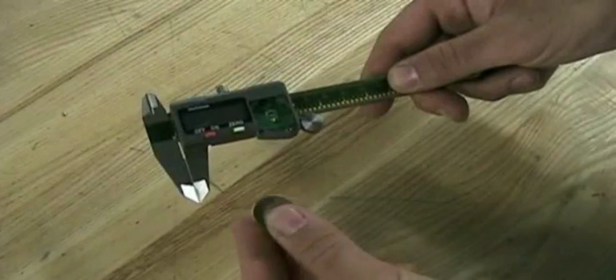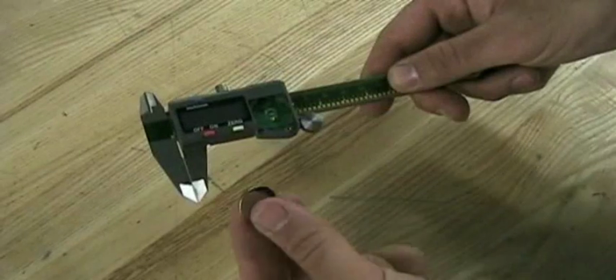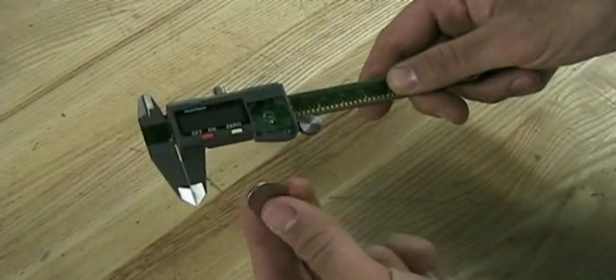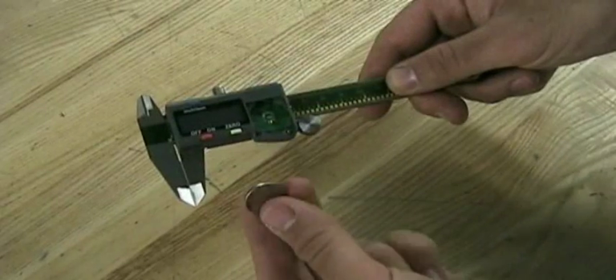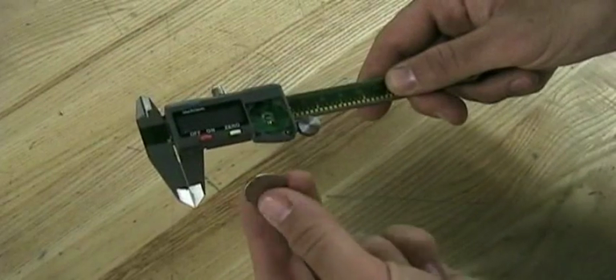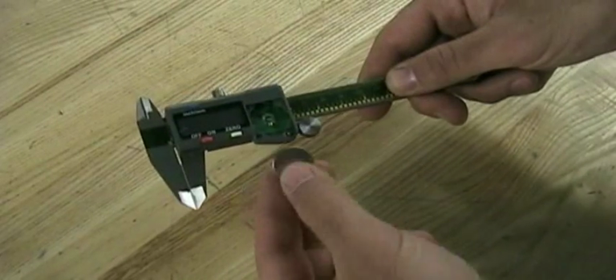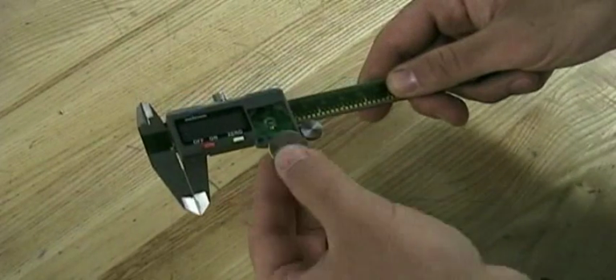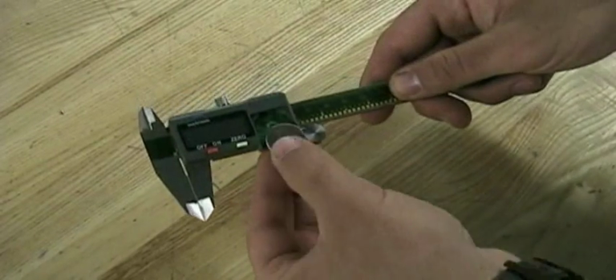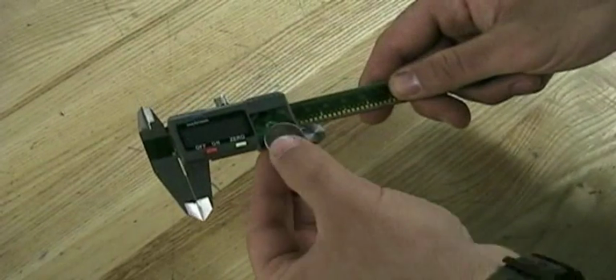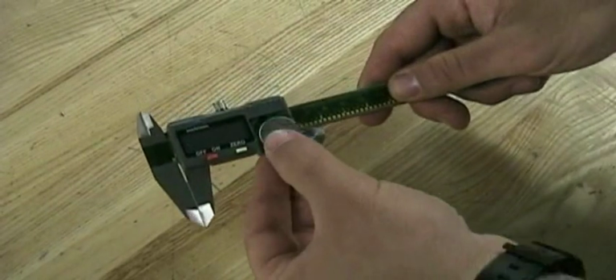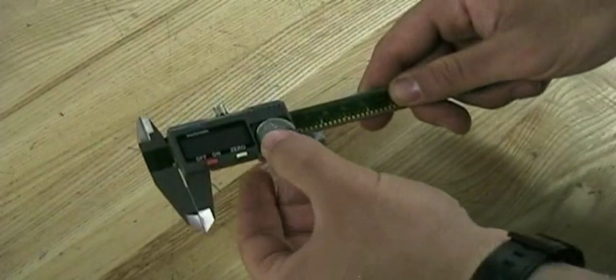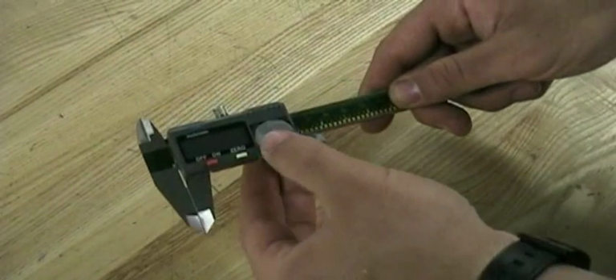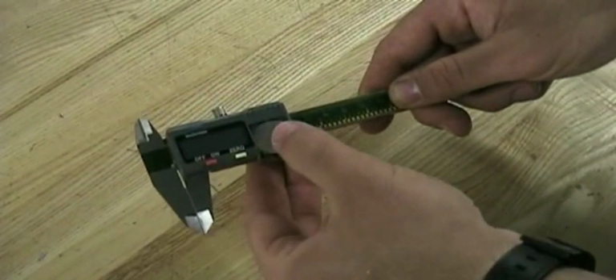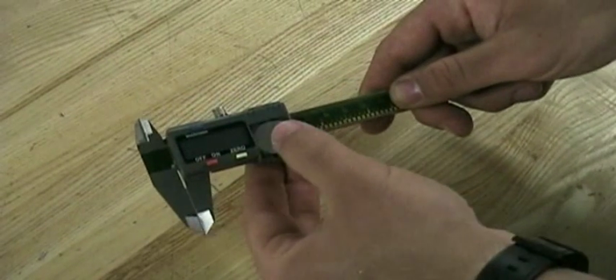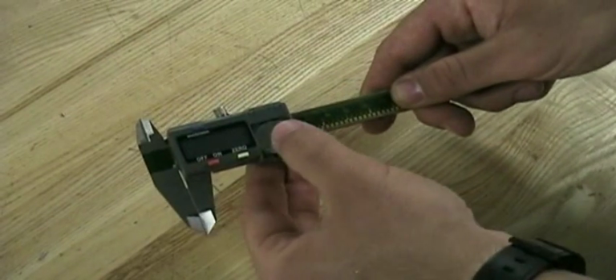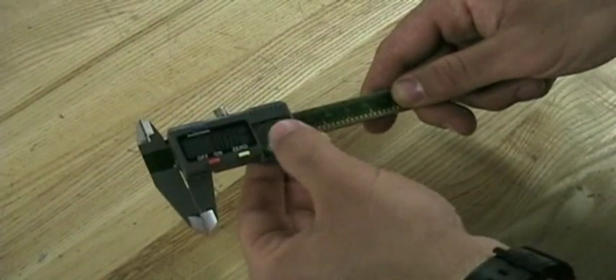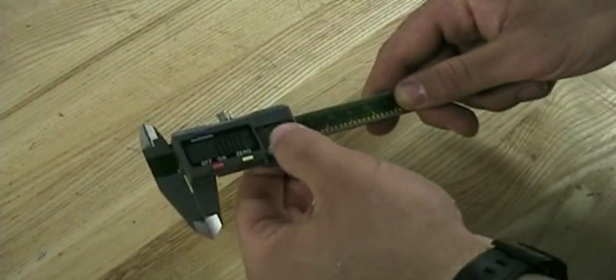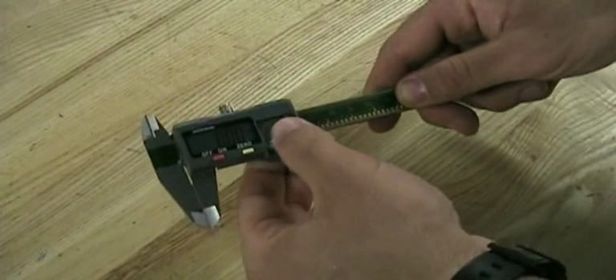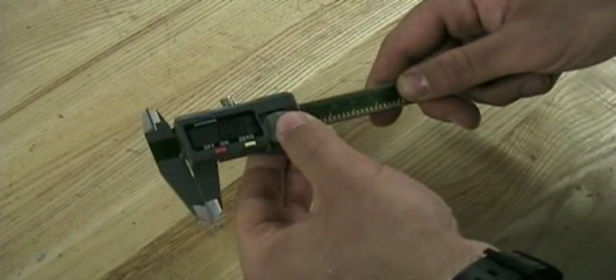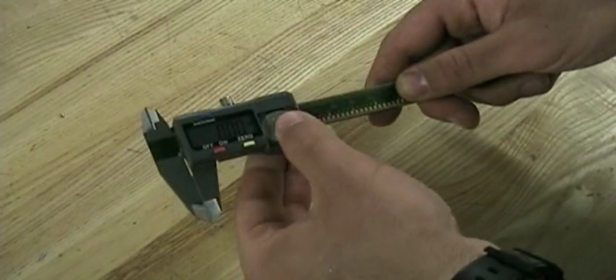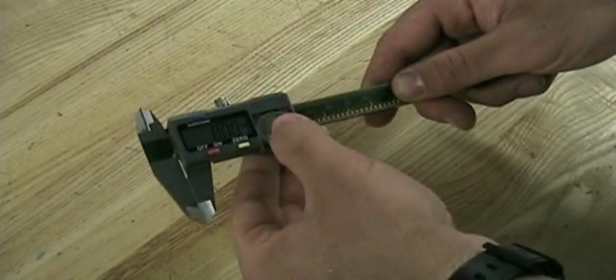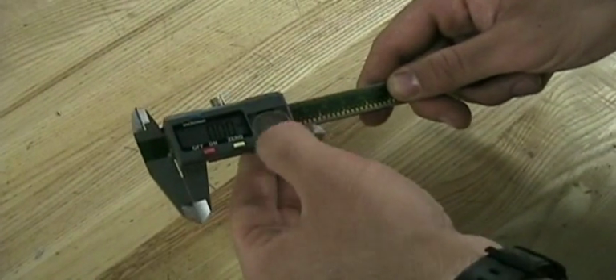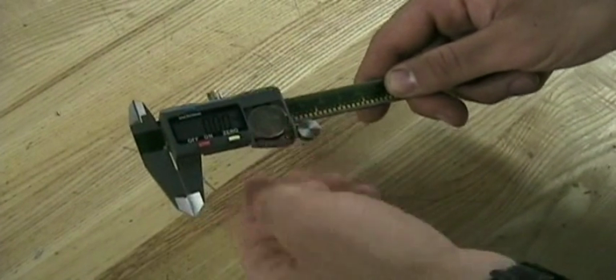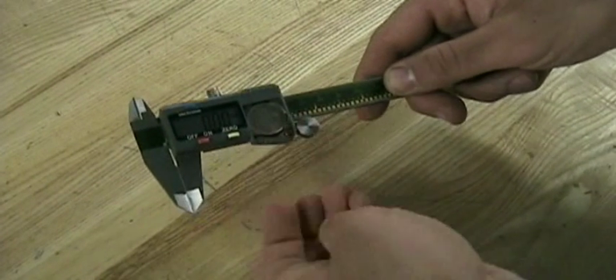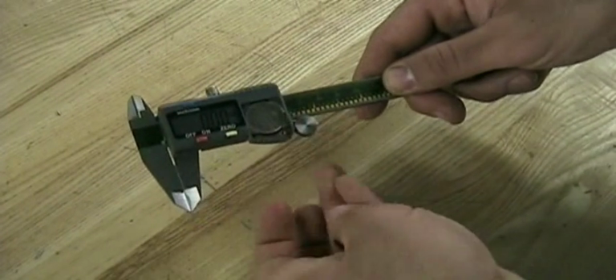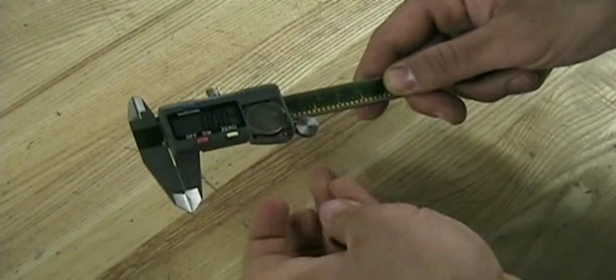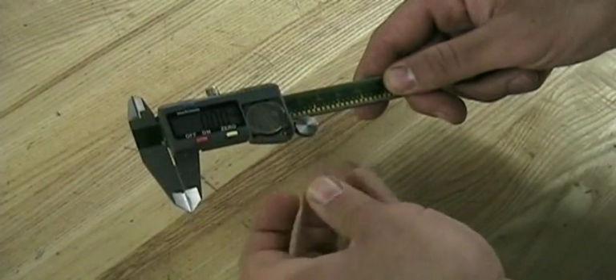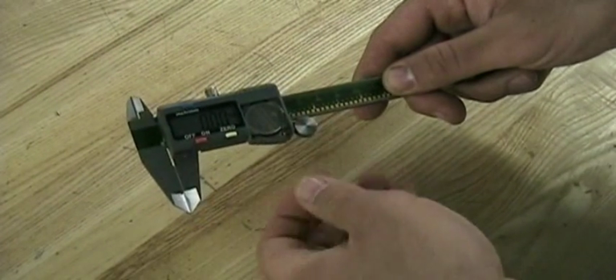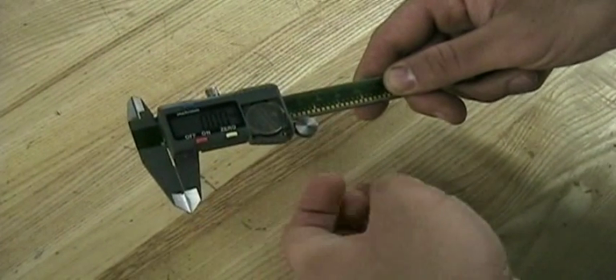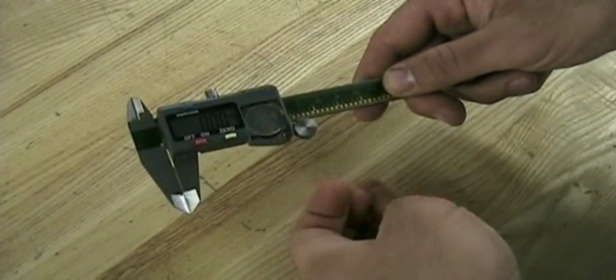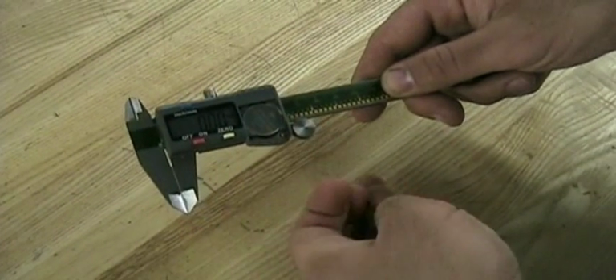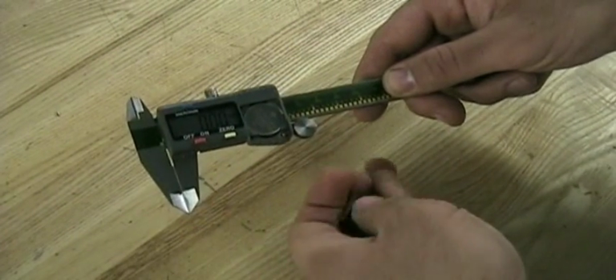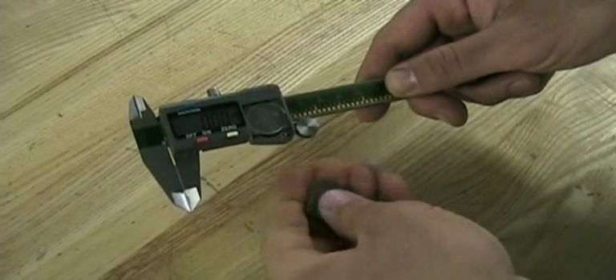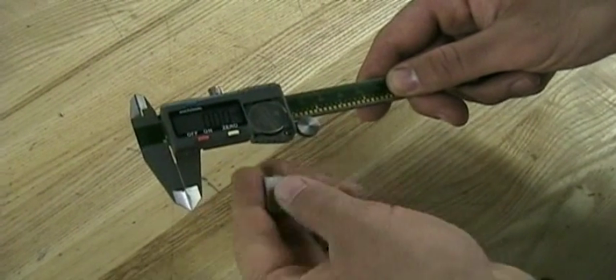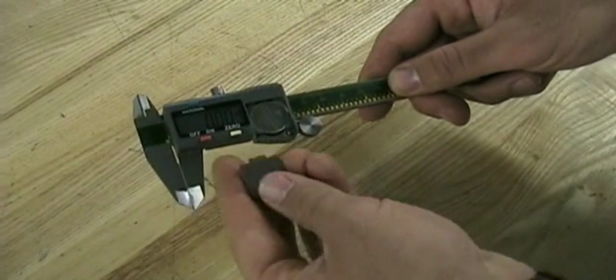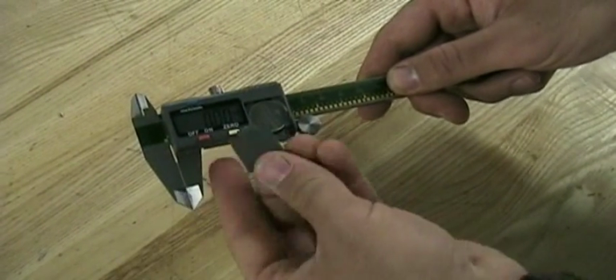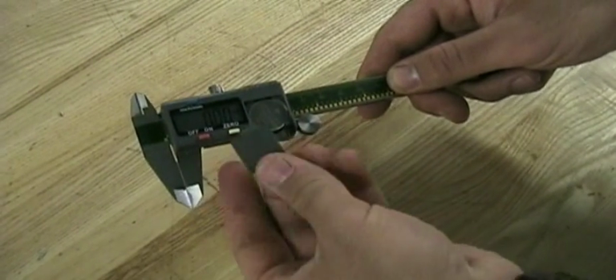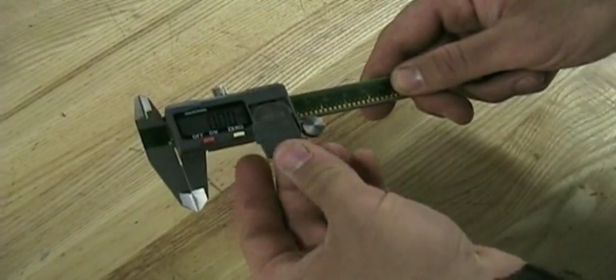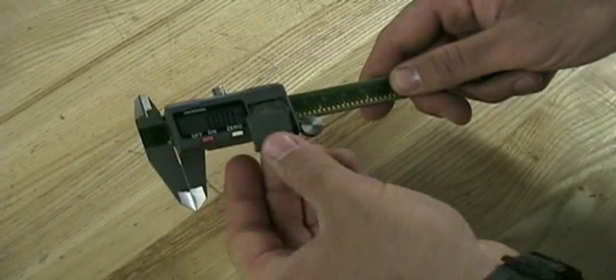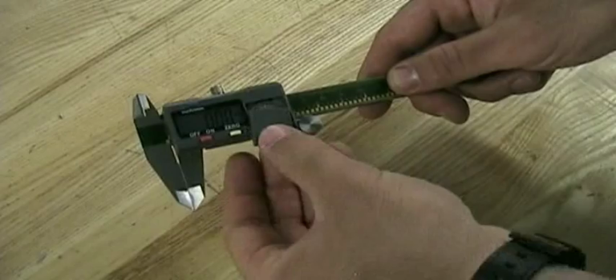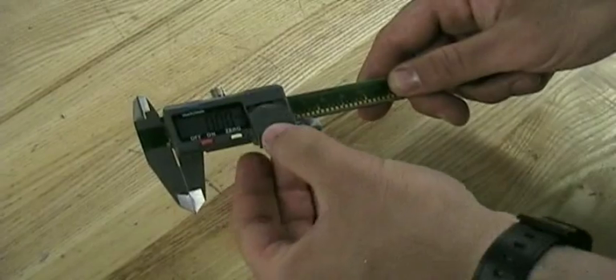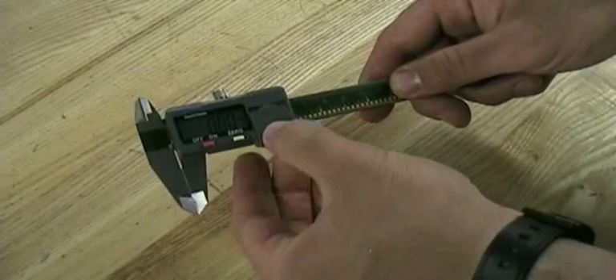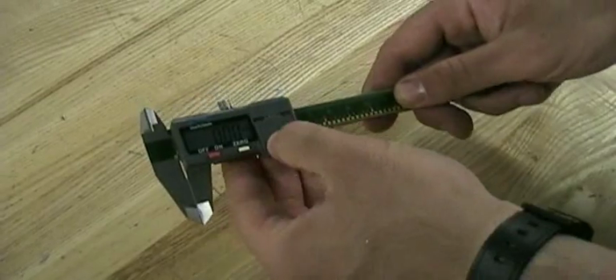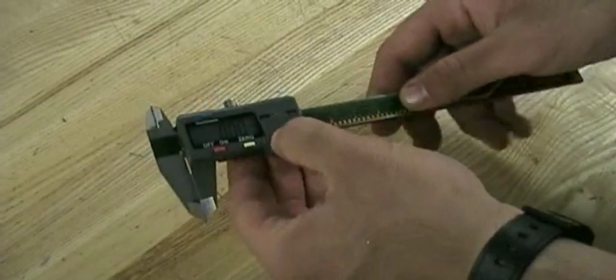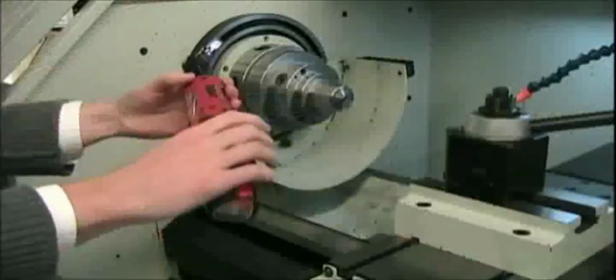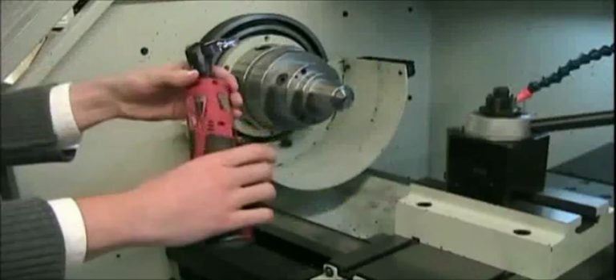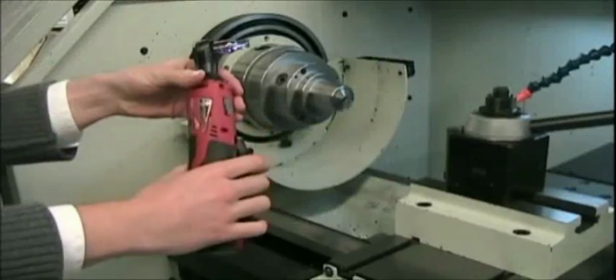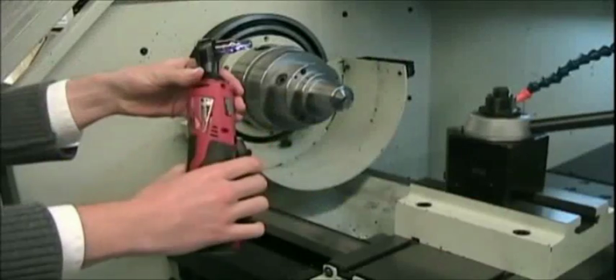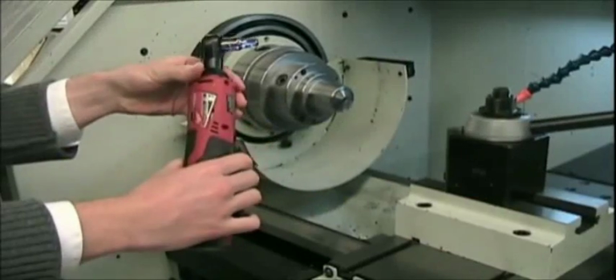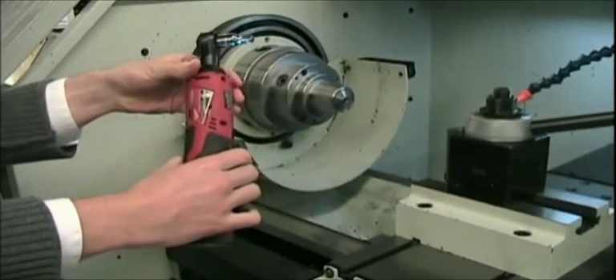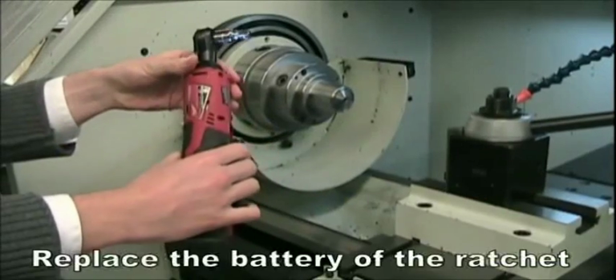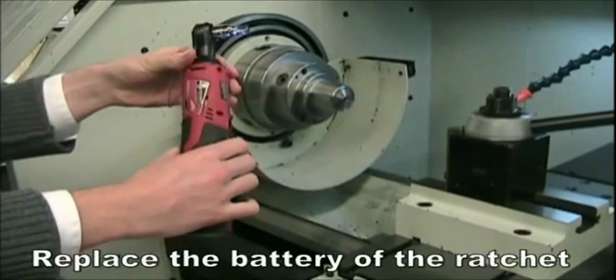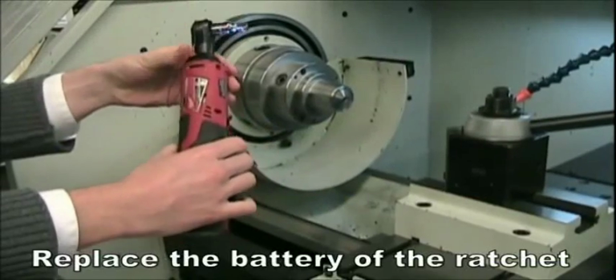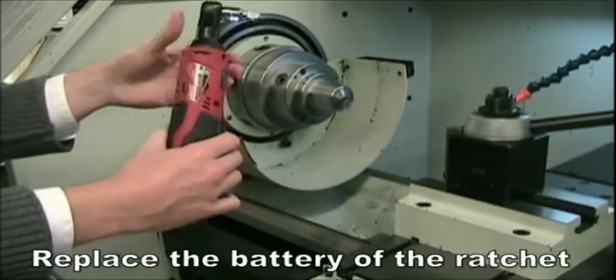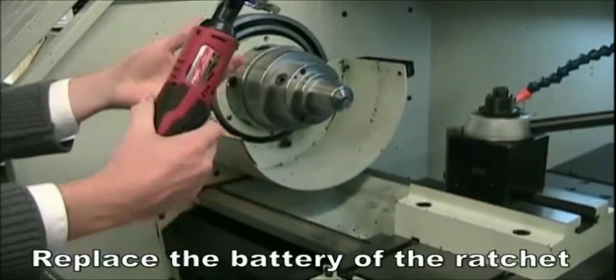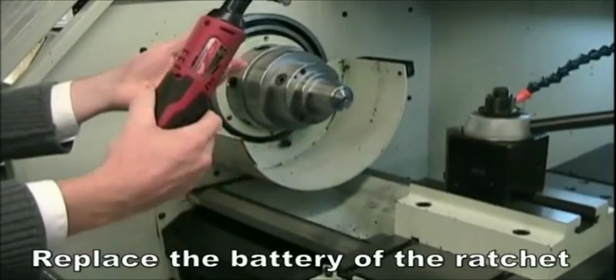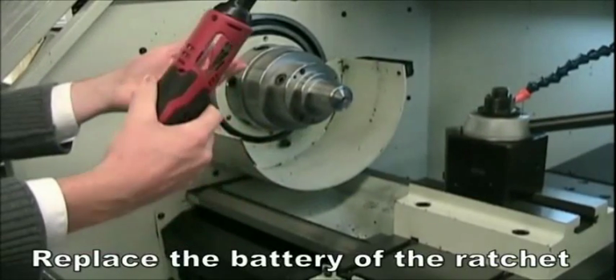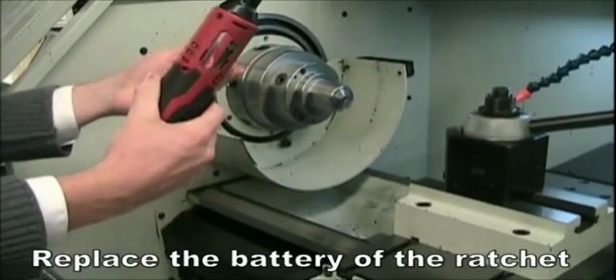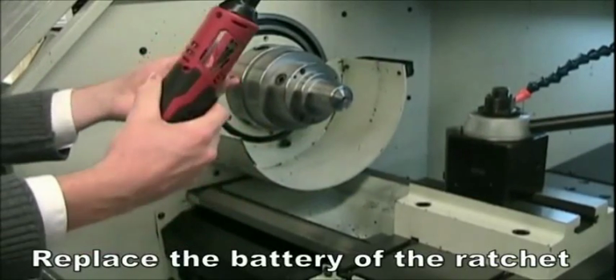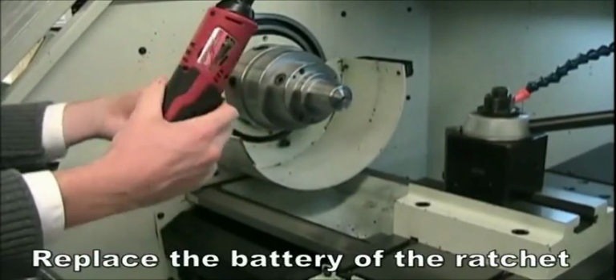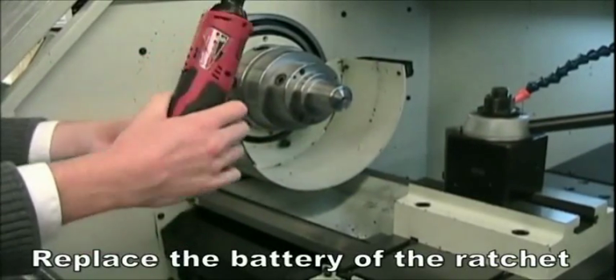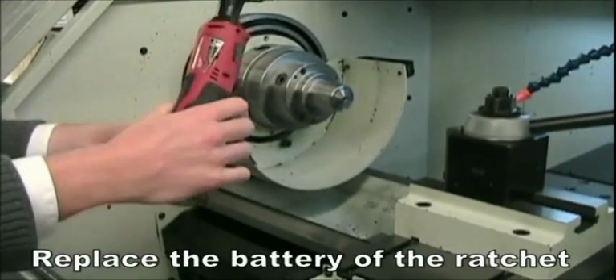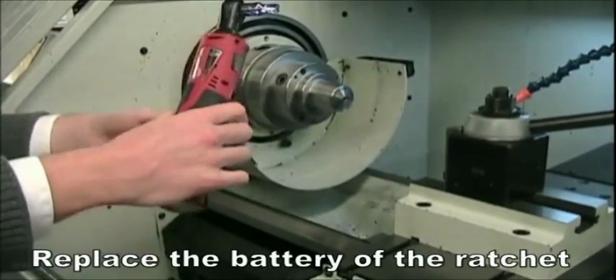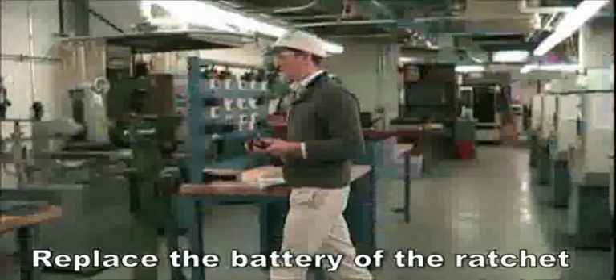Perform maintenance on all the tools. For example, replace batteries on digital calipers and recalibrate the micrometers as needed.